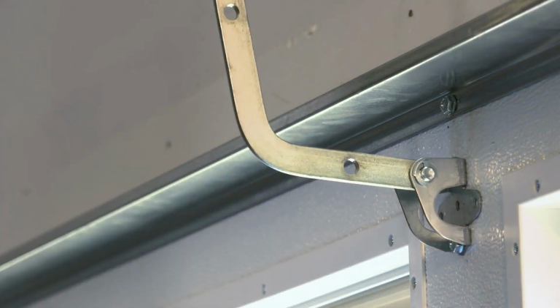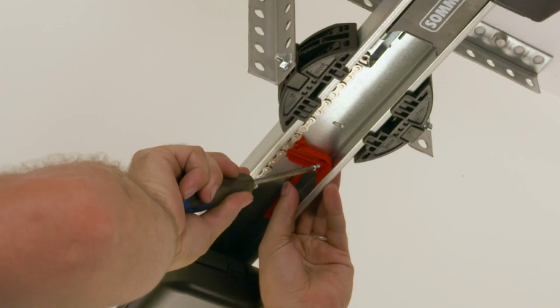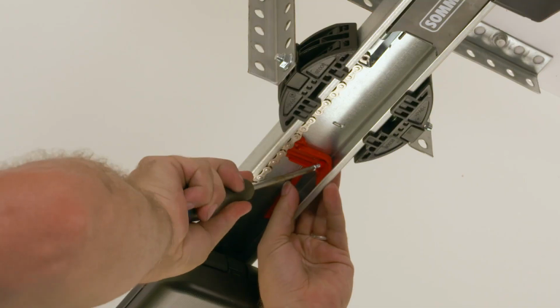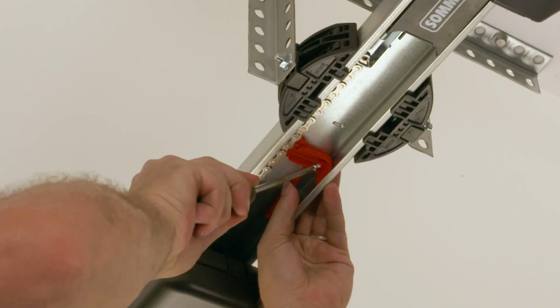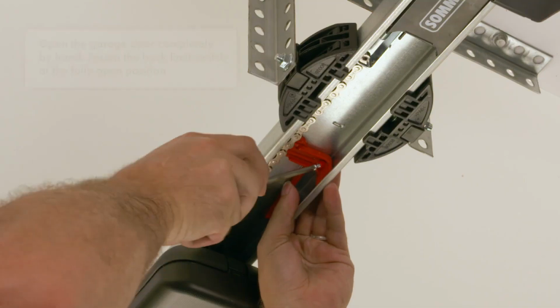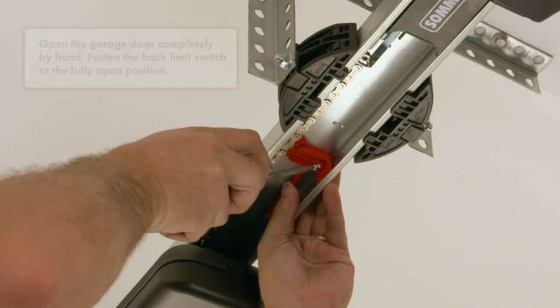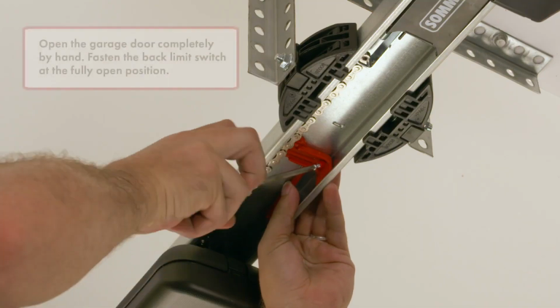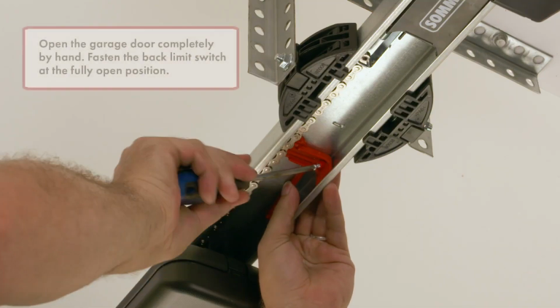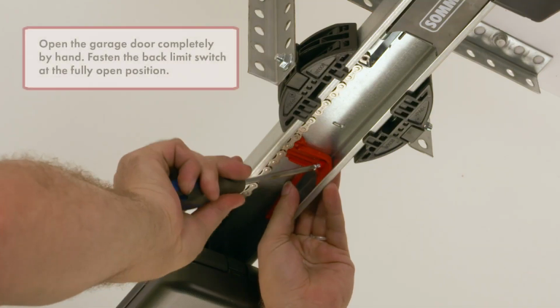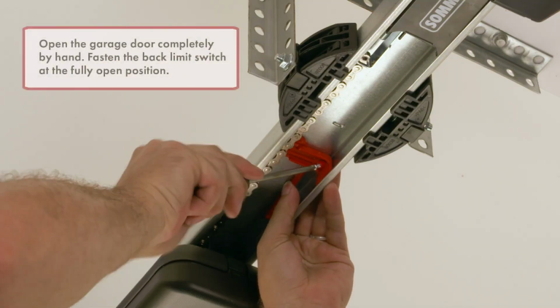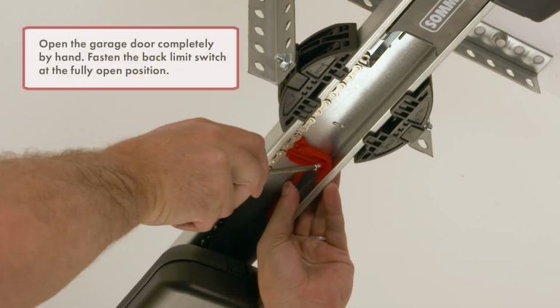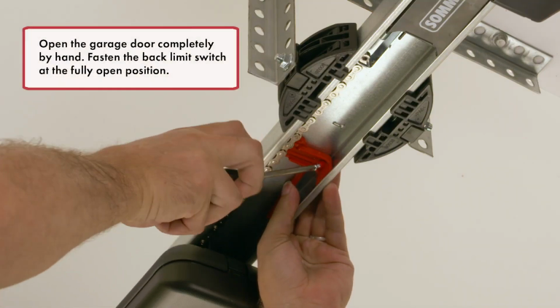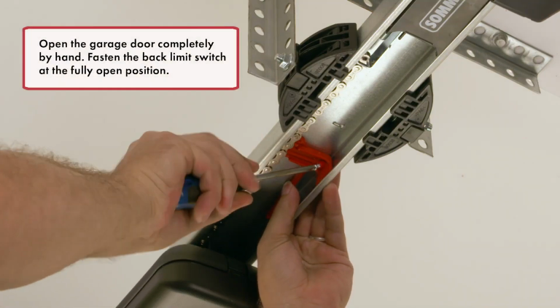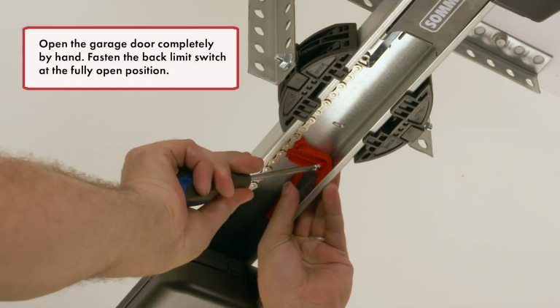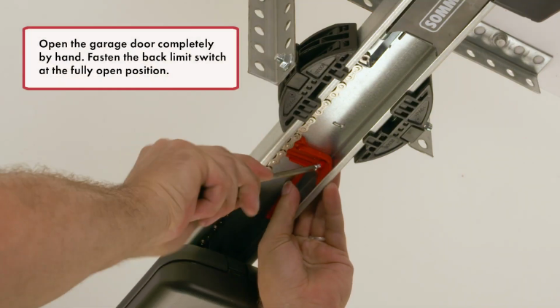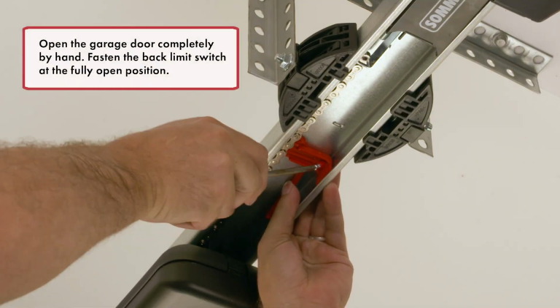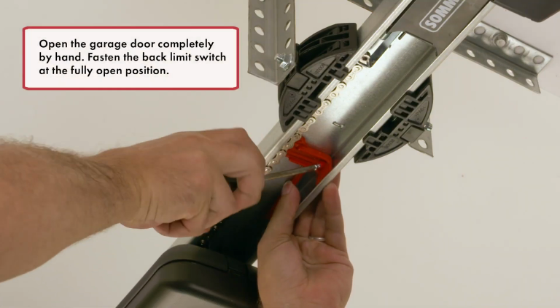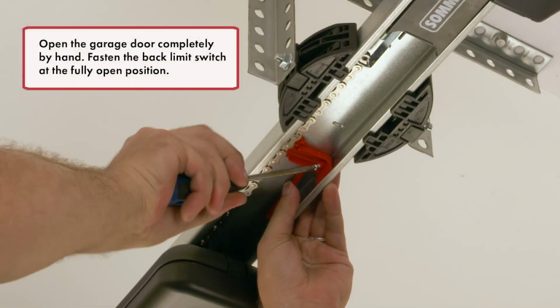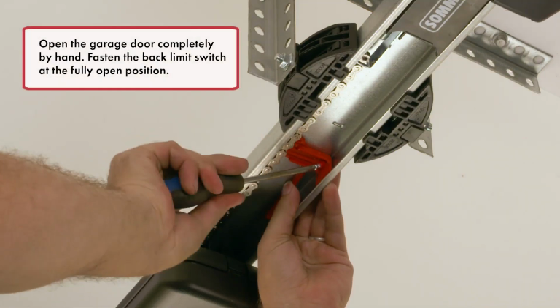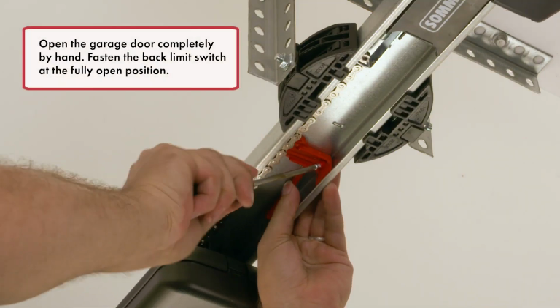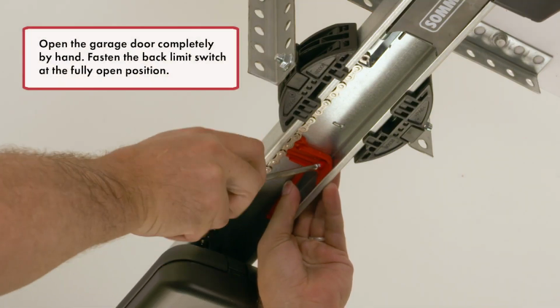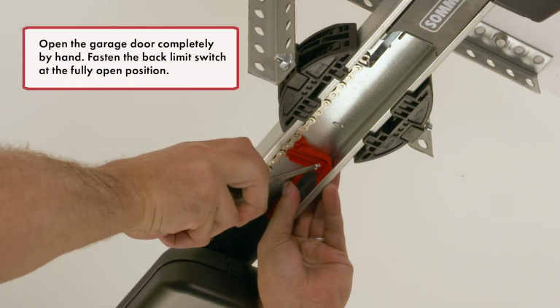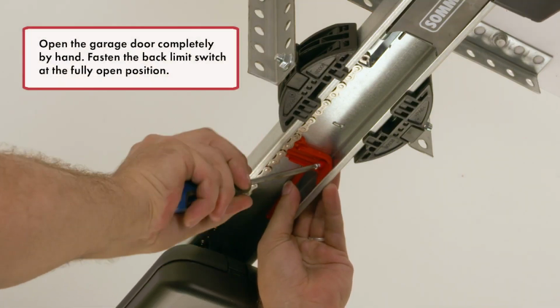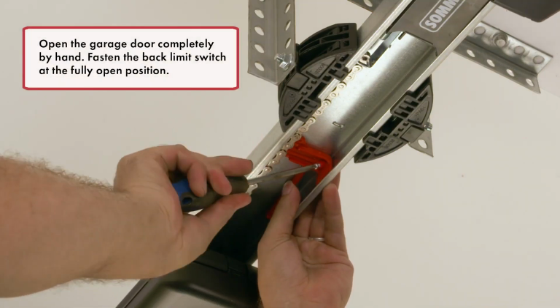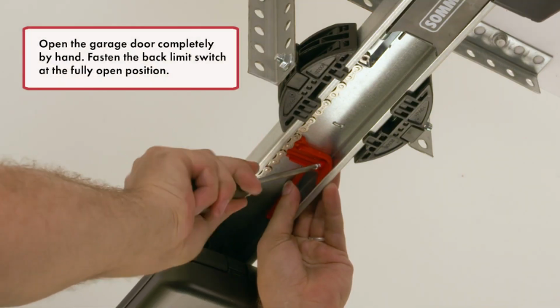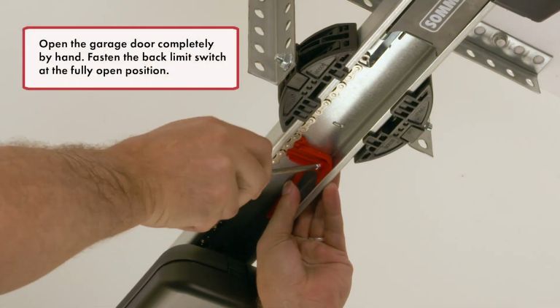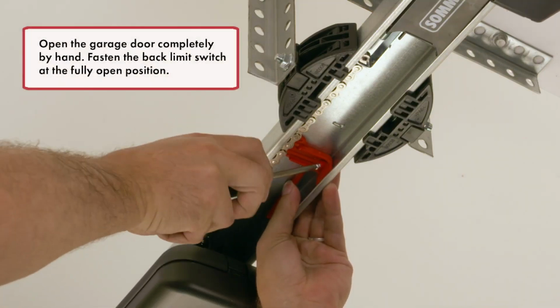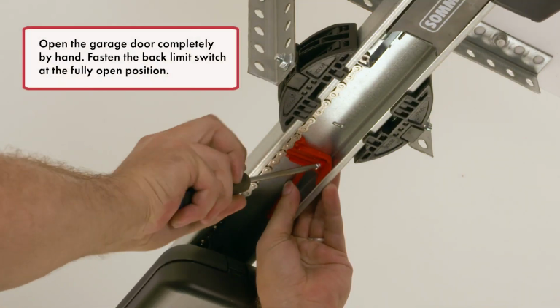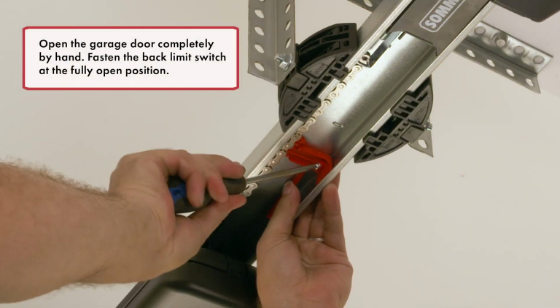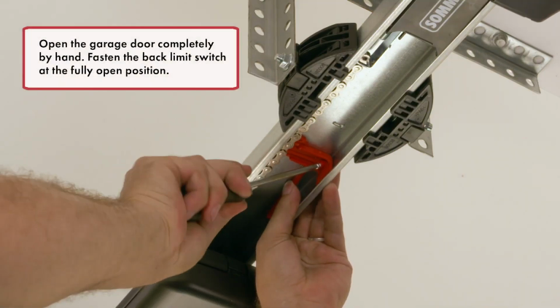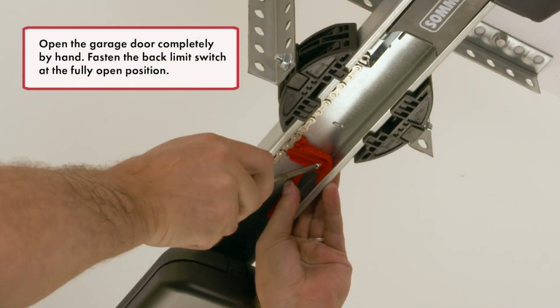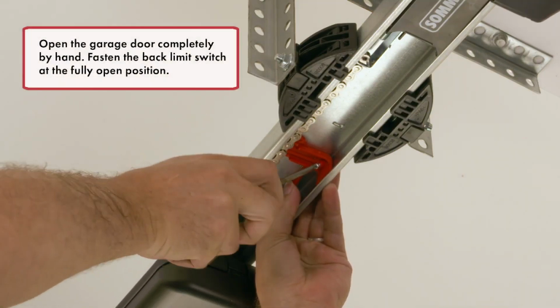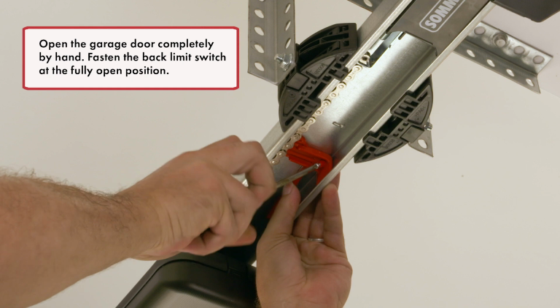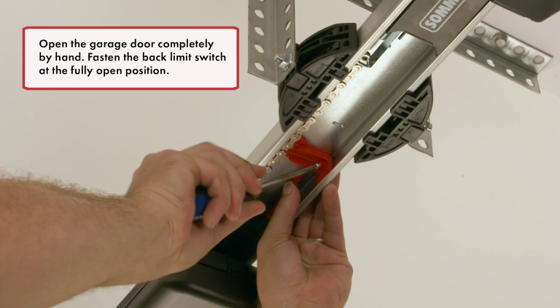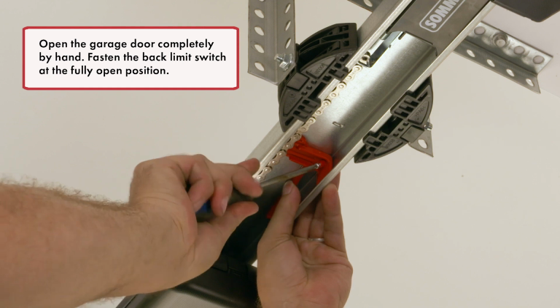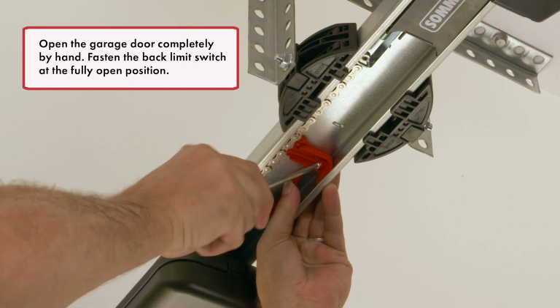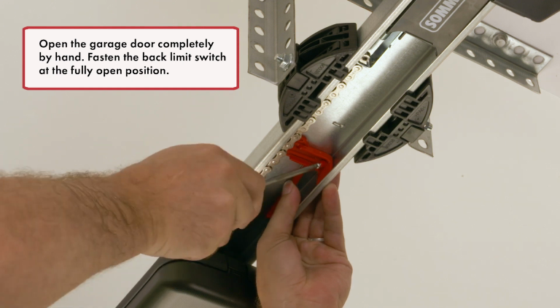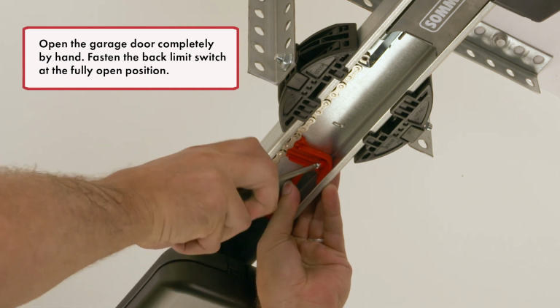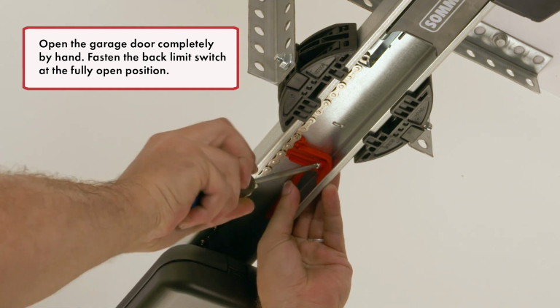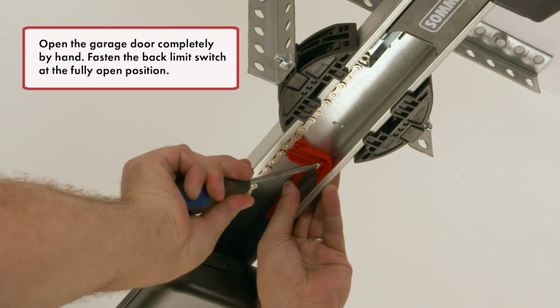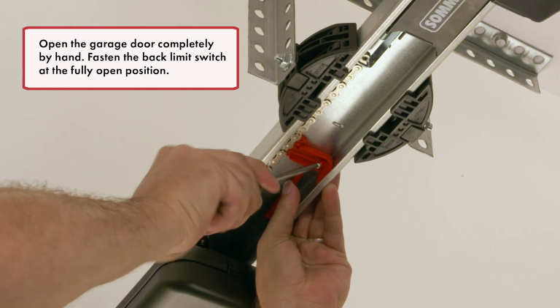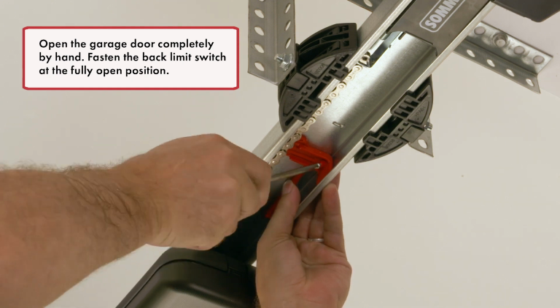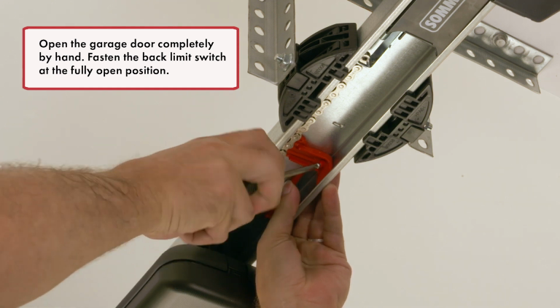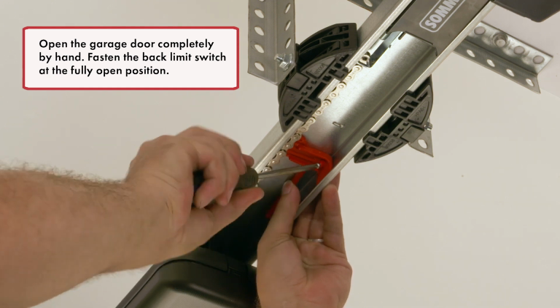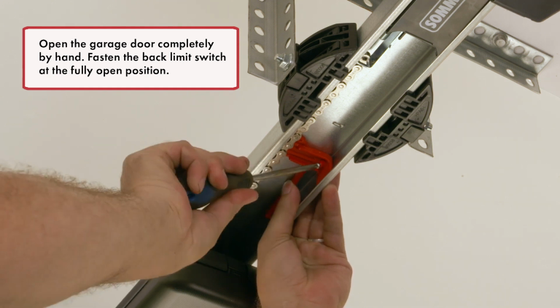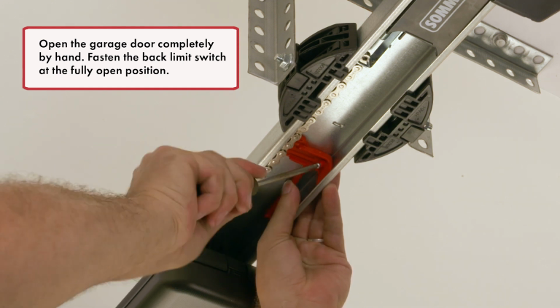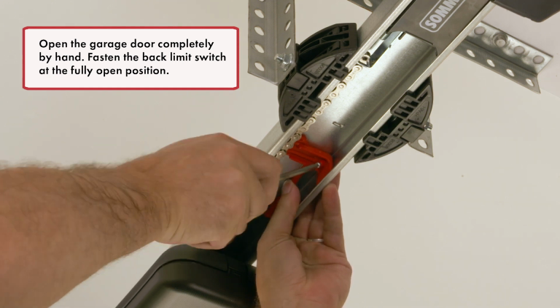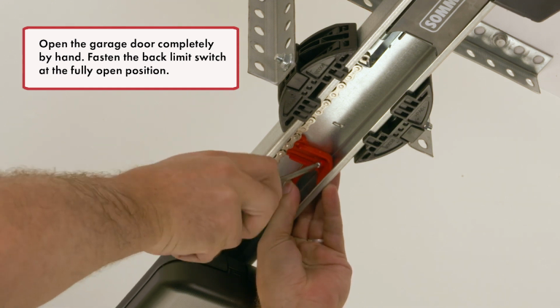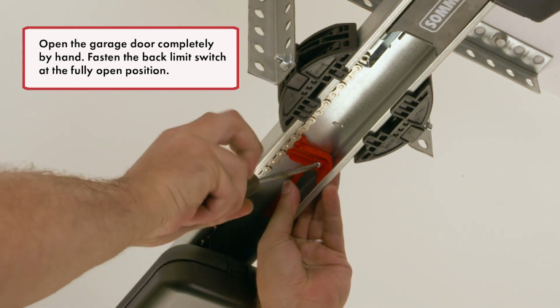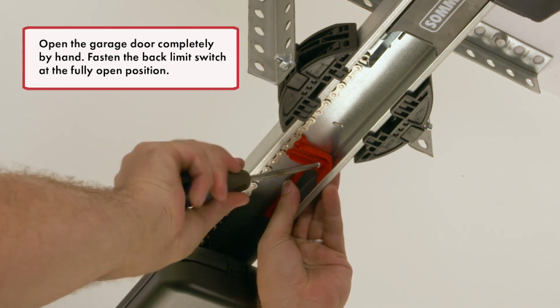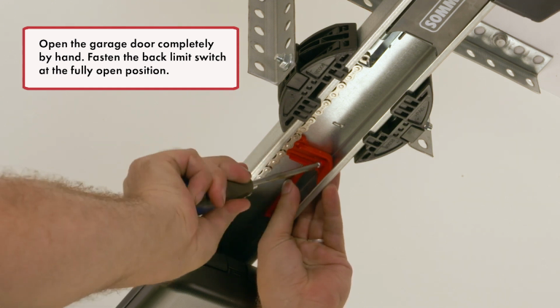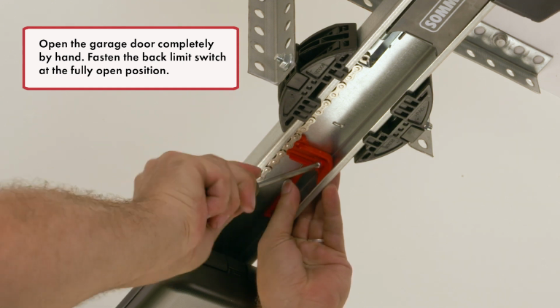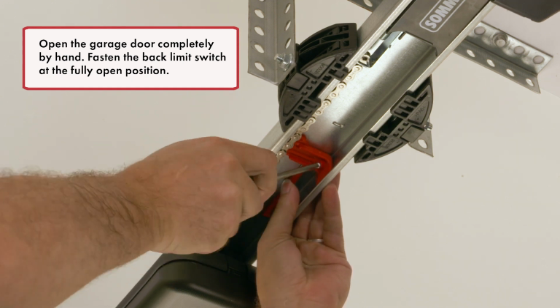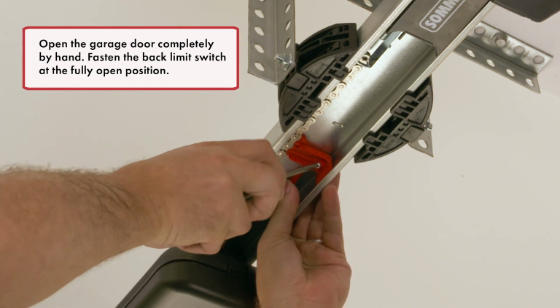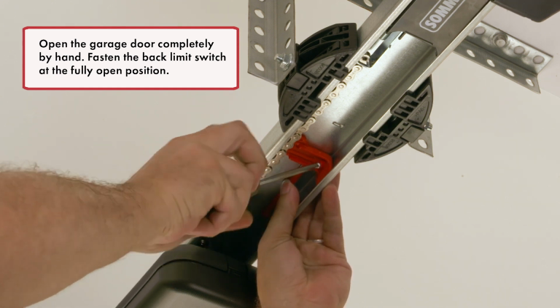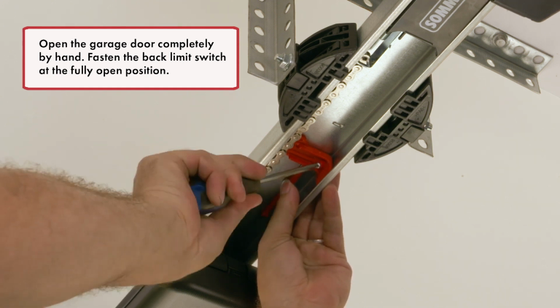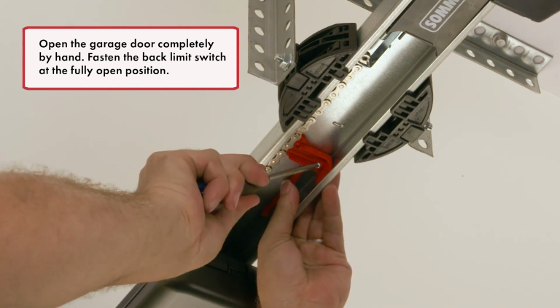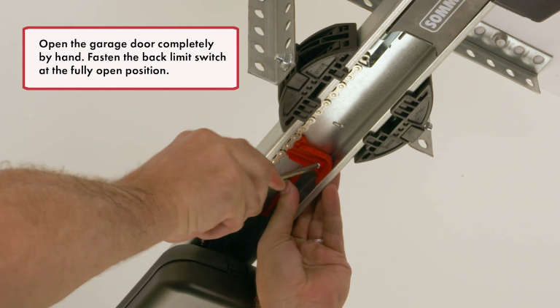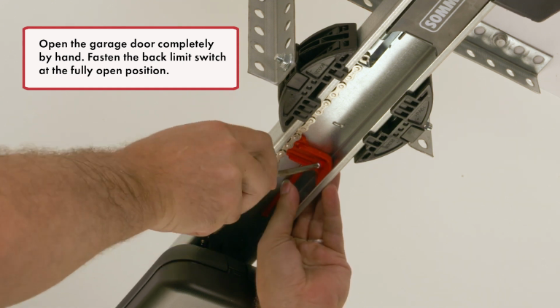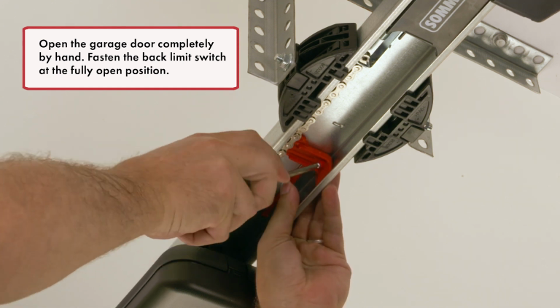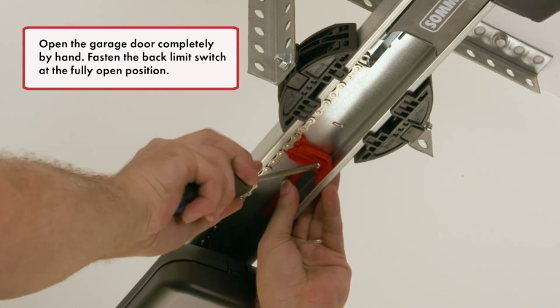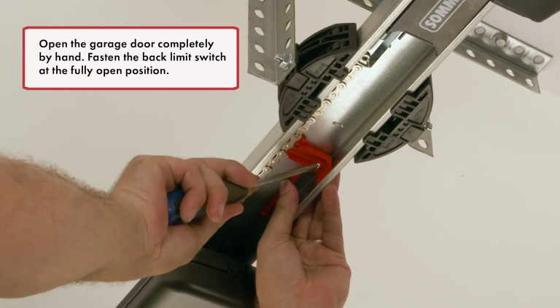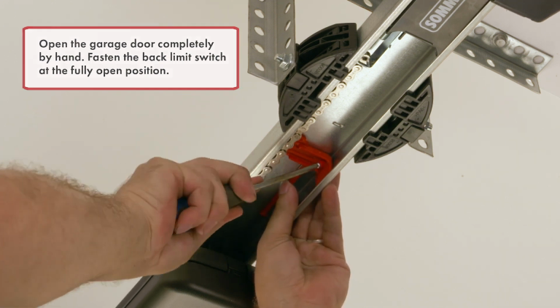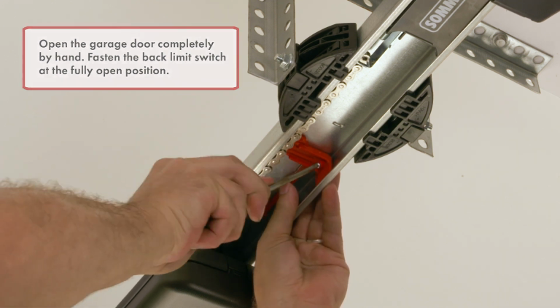Open the garage door completely by hand. Fasten the back limit switch at the fully open position.